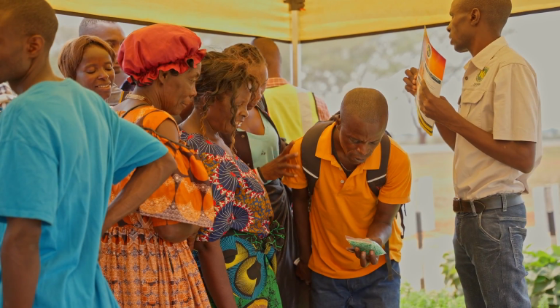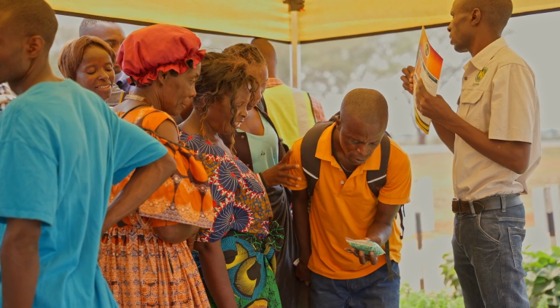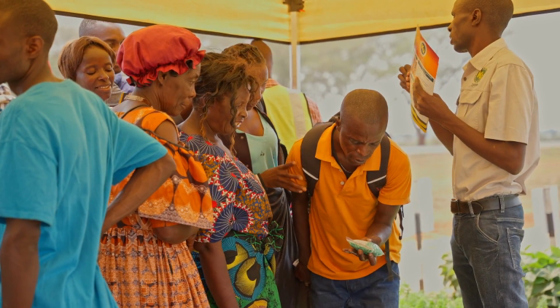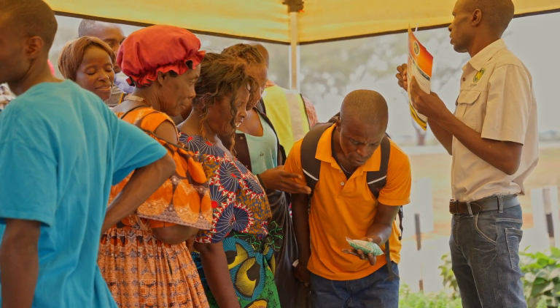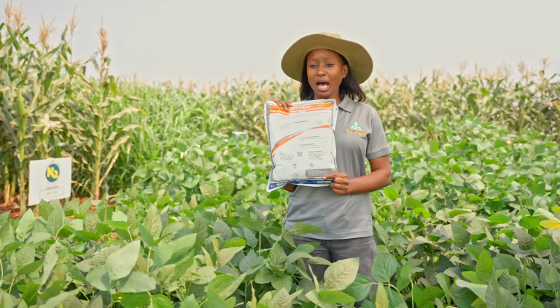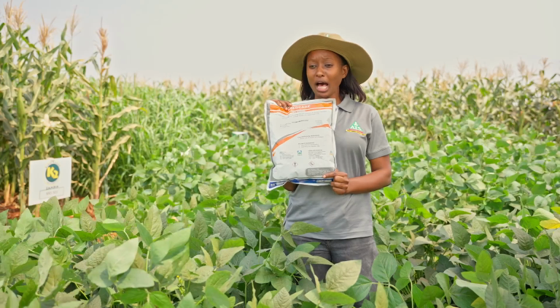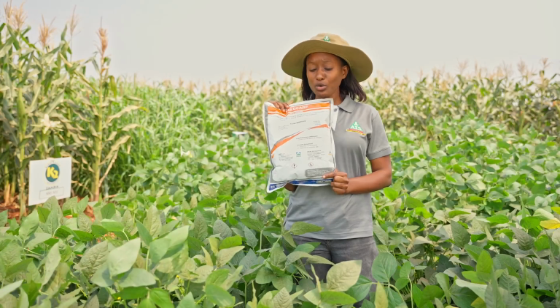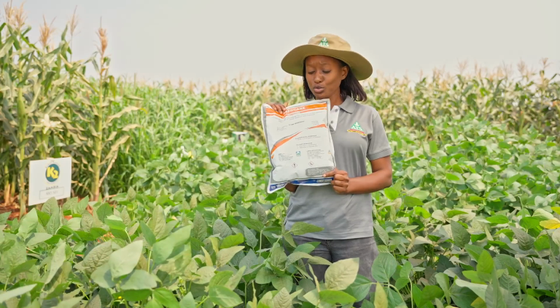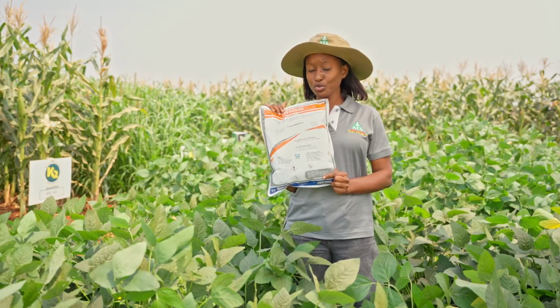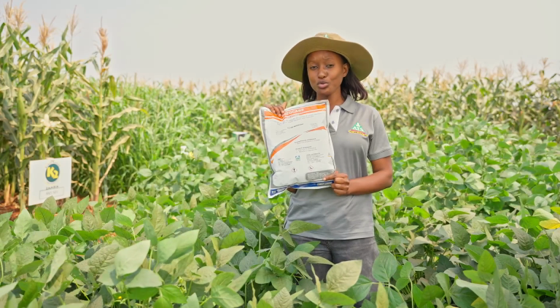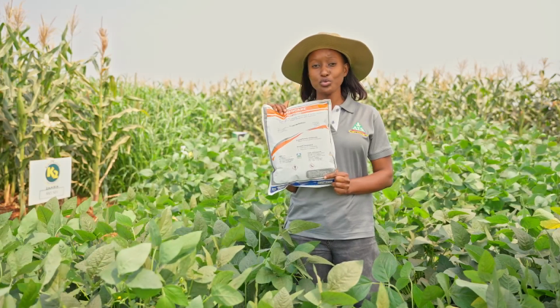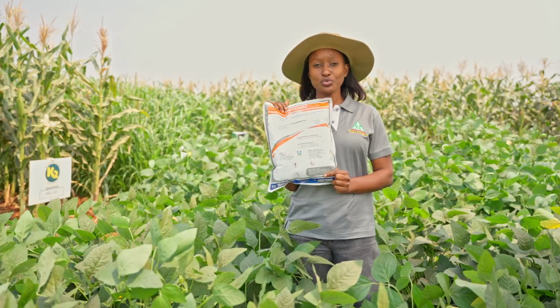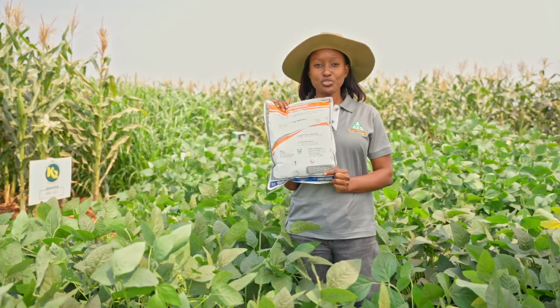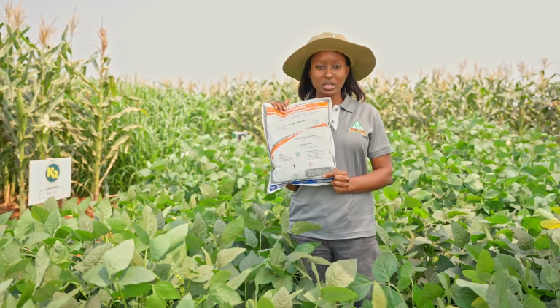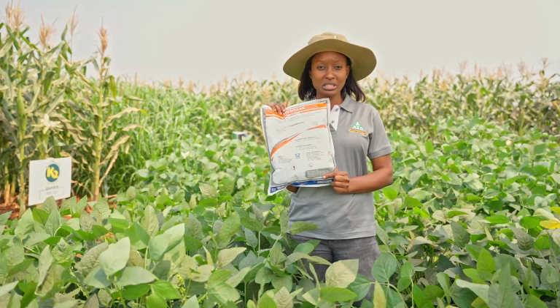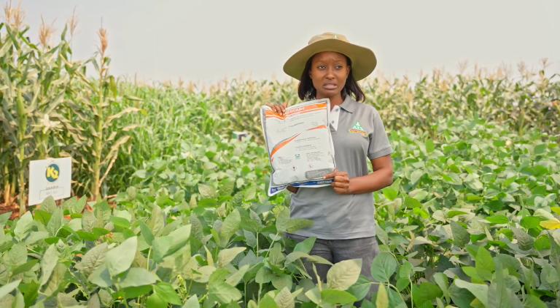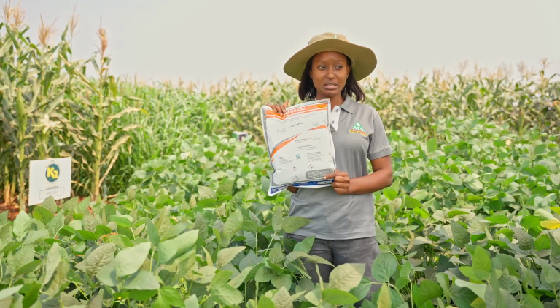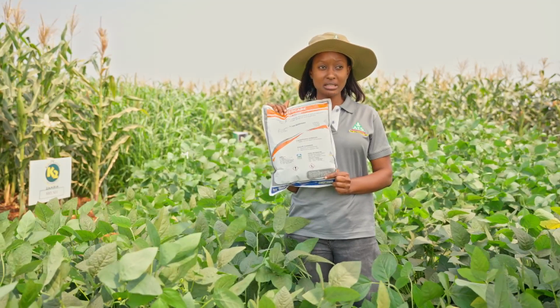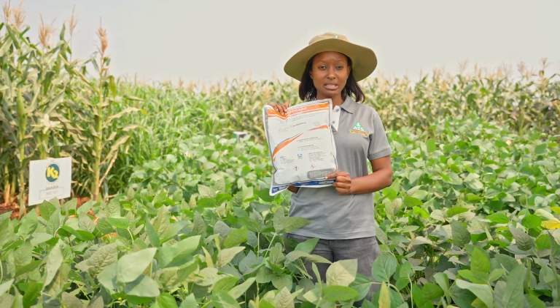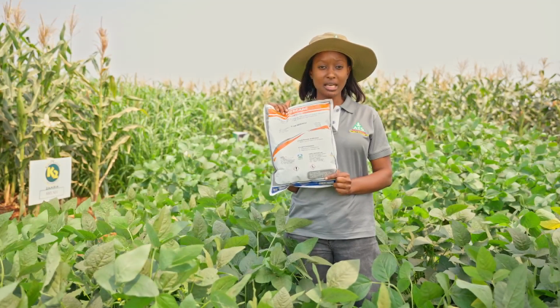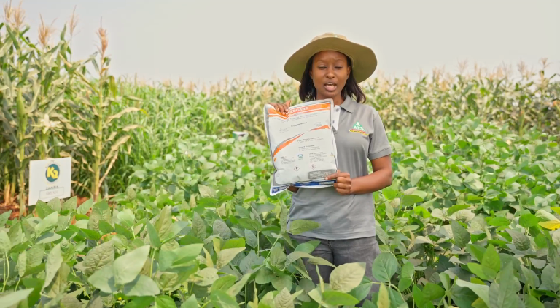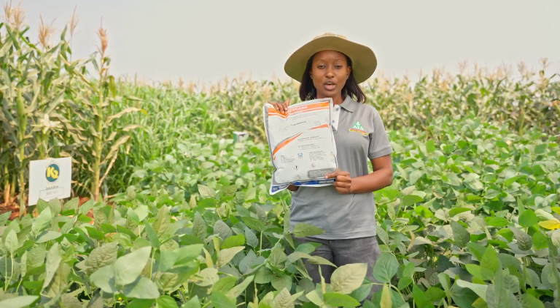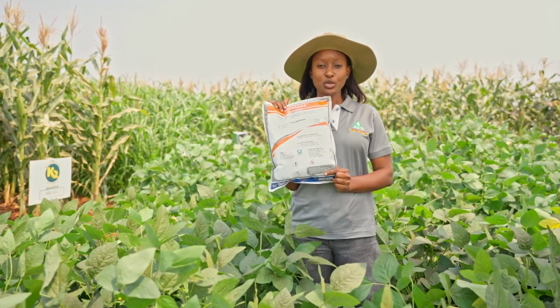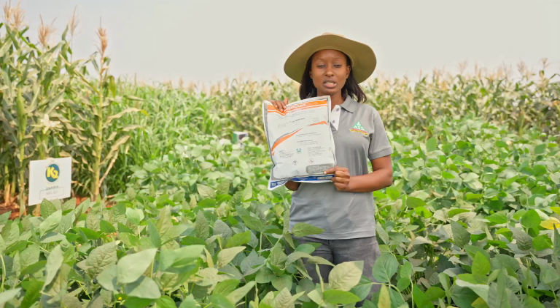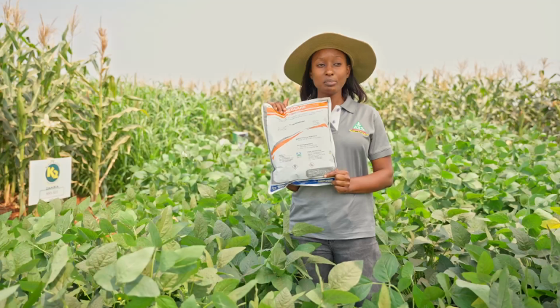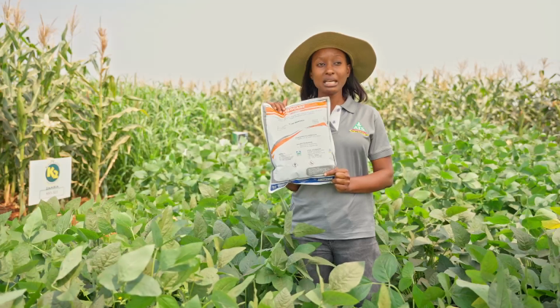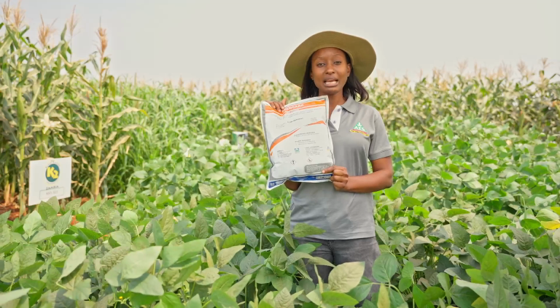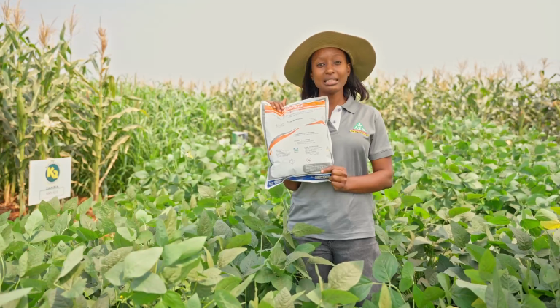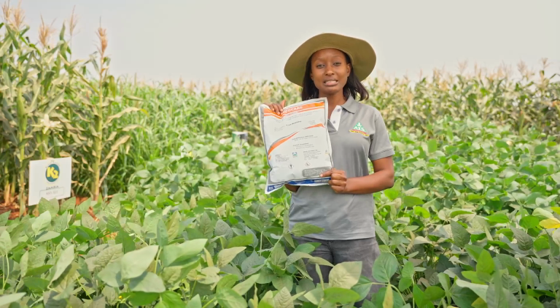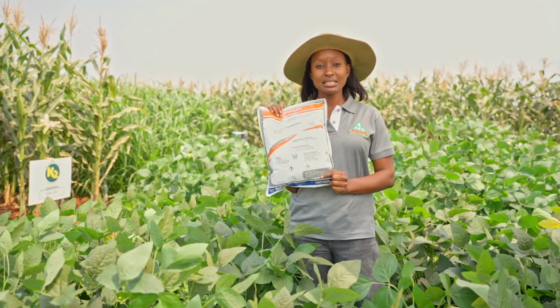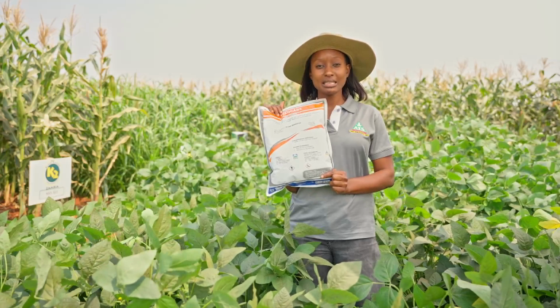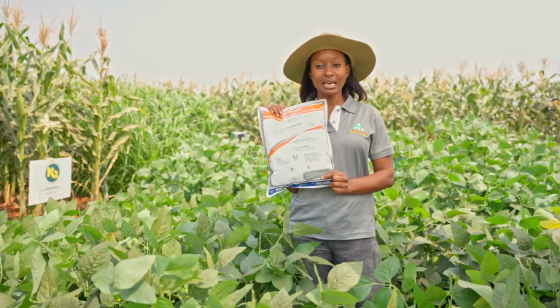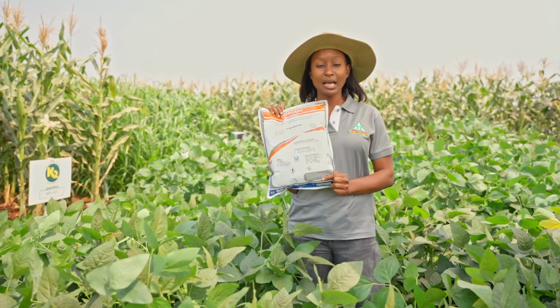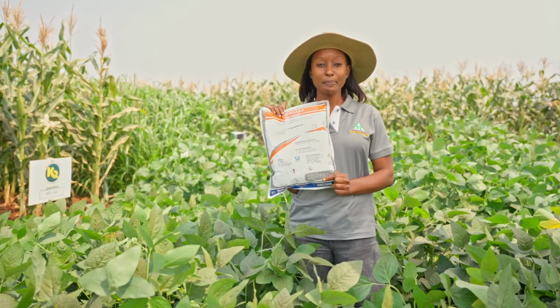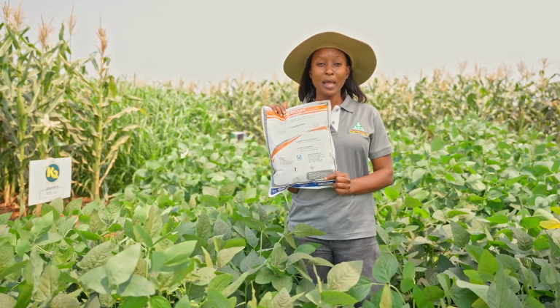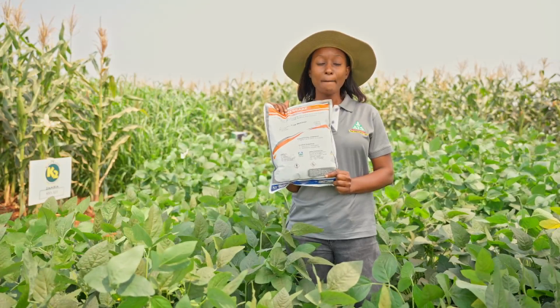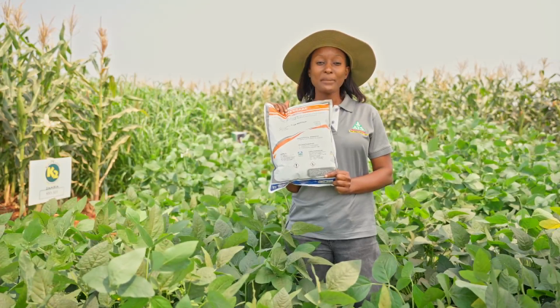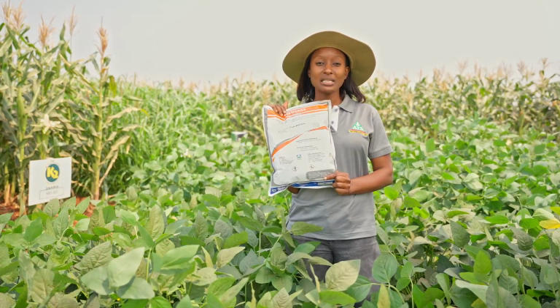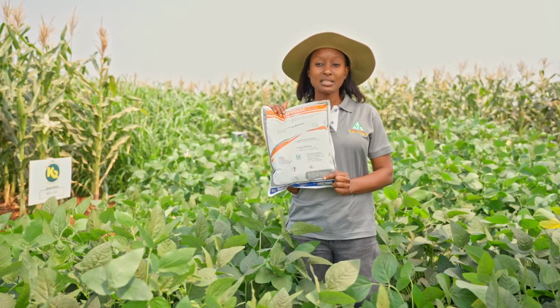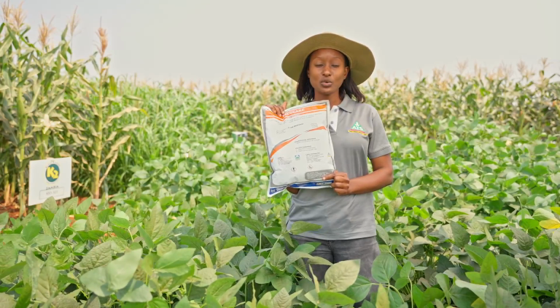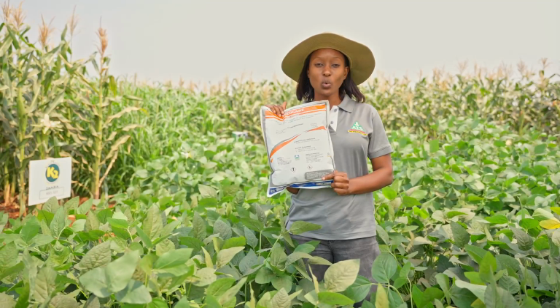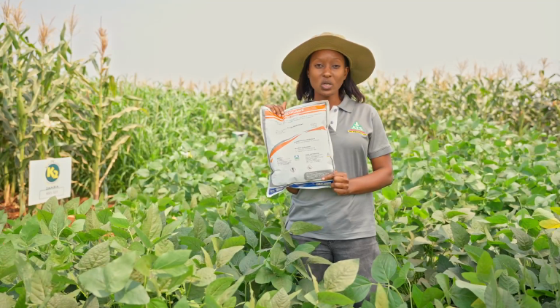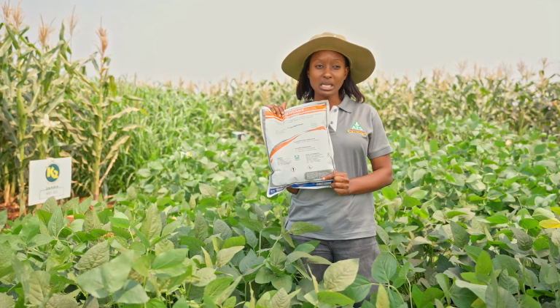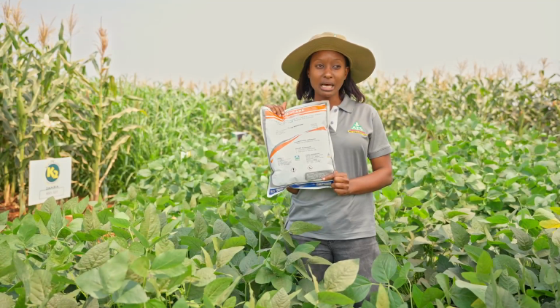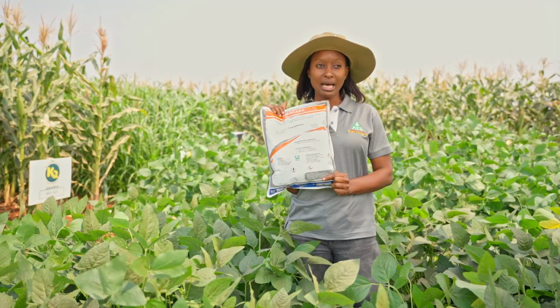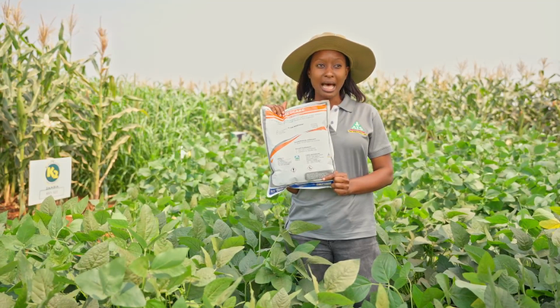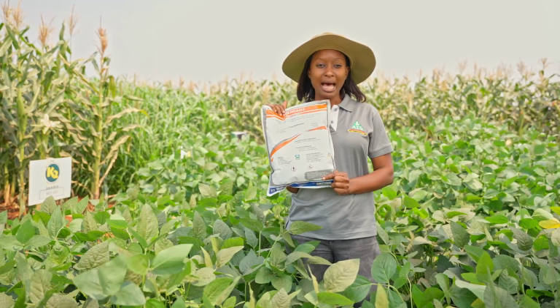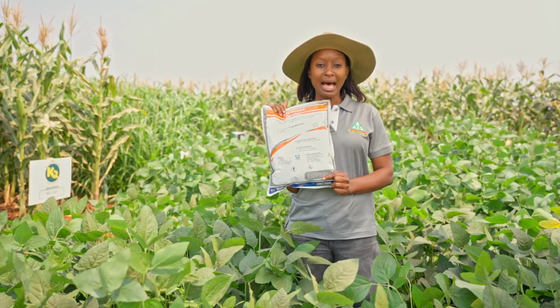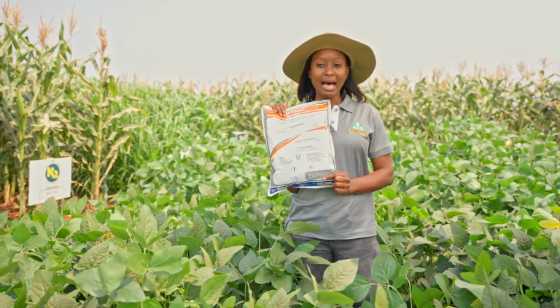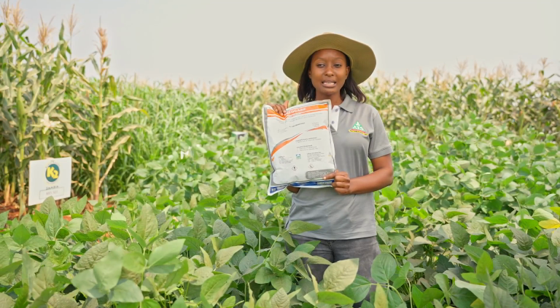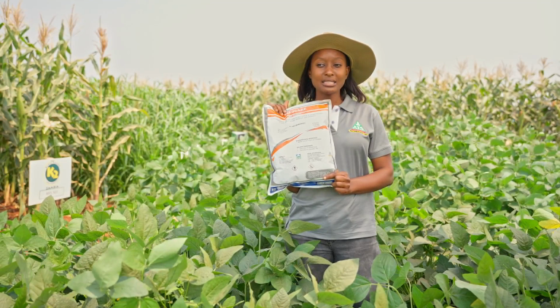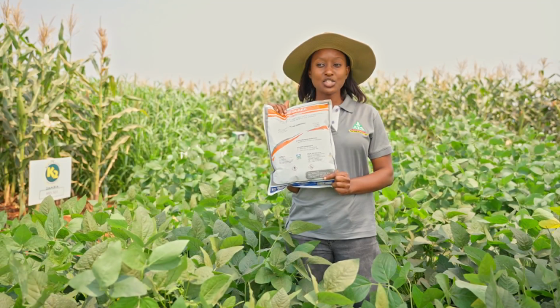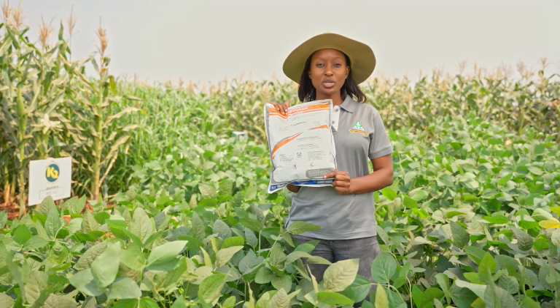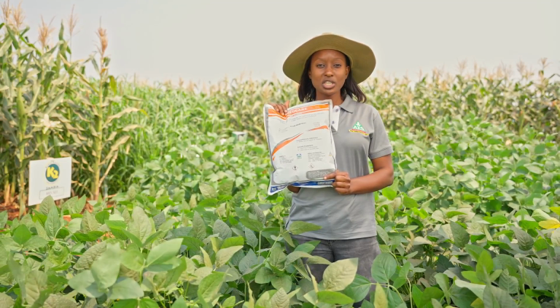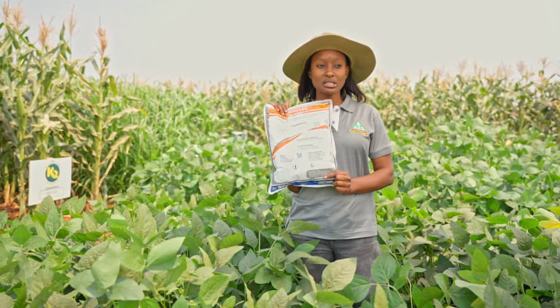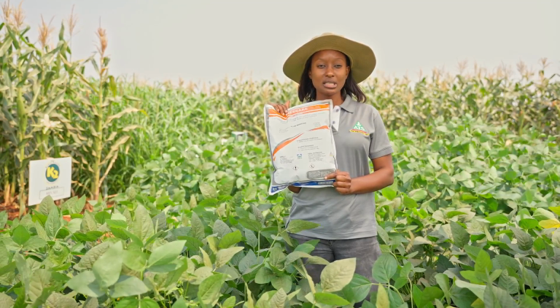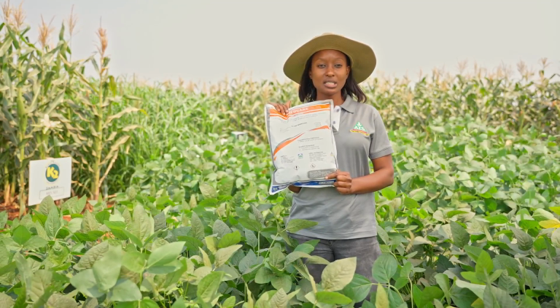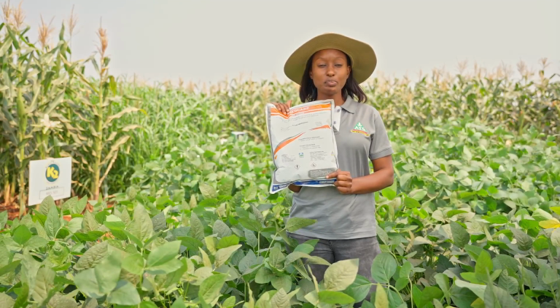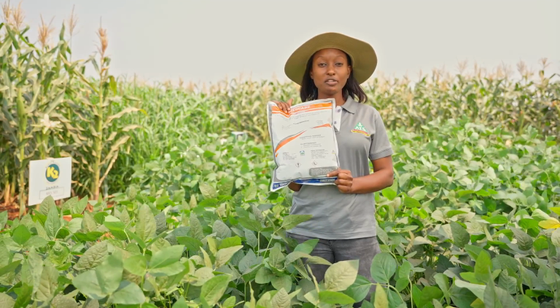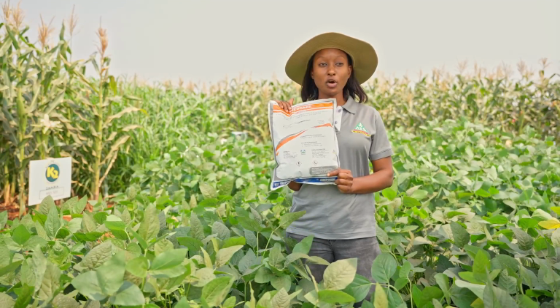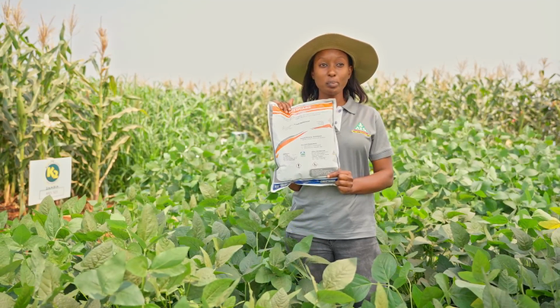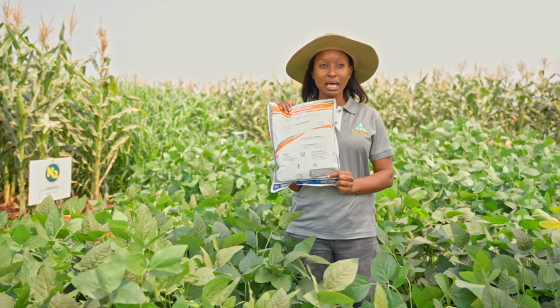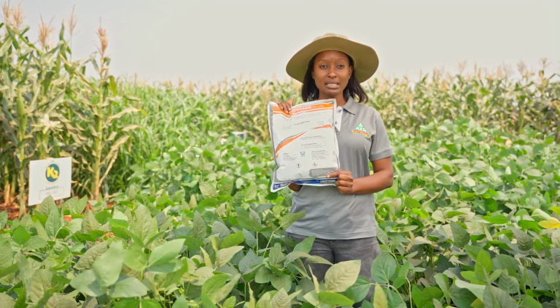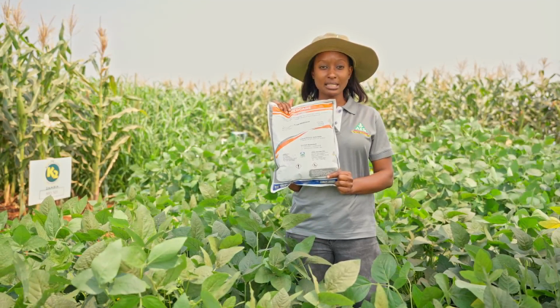So how do you treat the seed? You simply get the SeedCare, mix it in water, and treat the seed before planting.